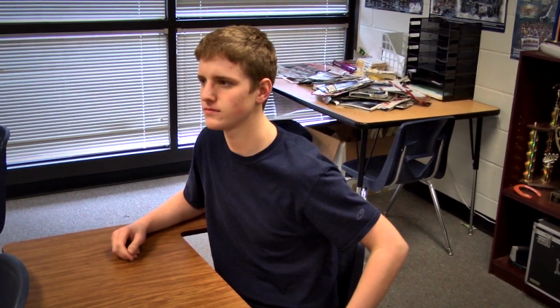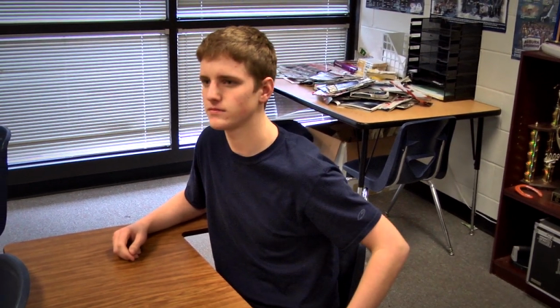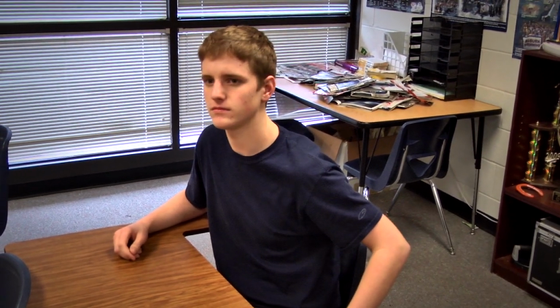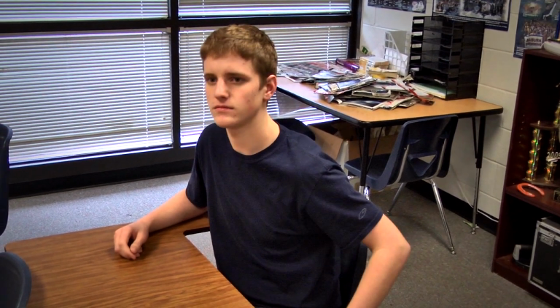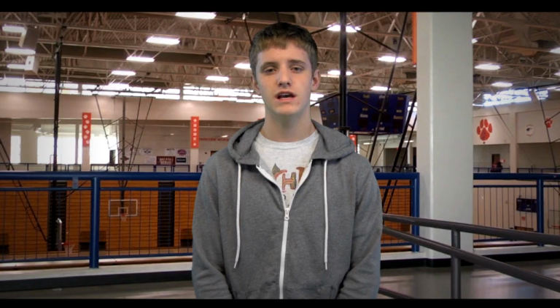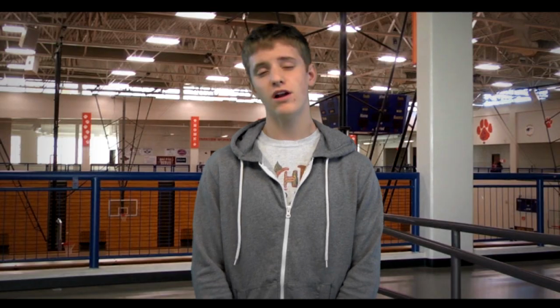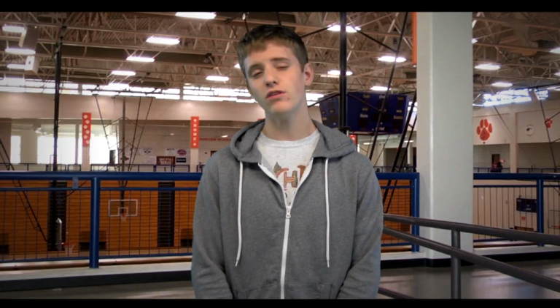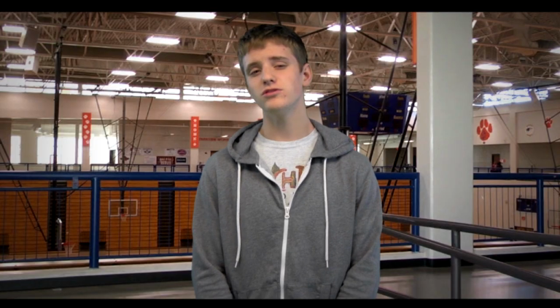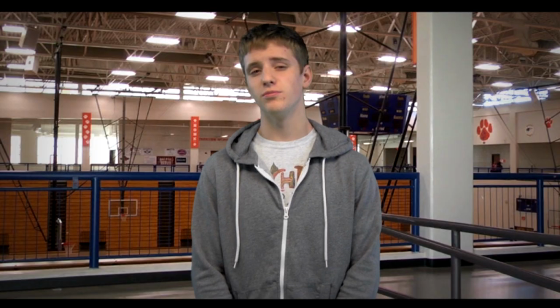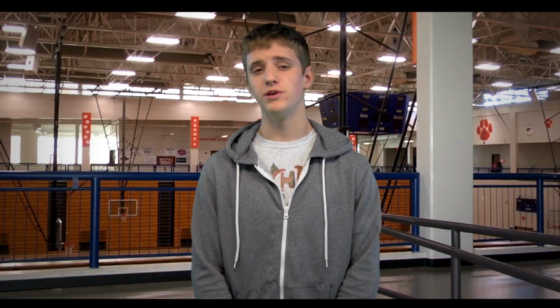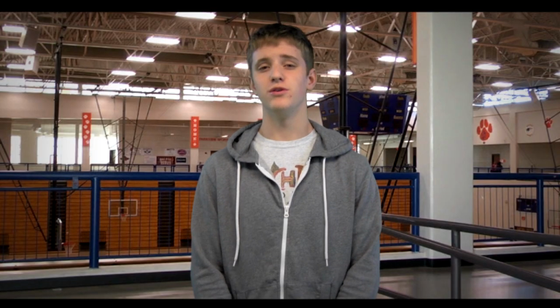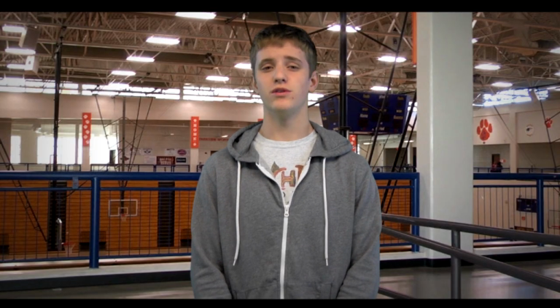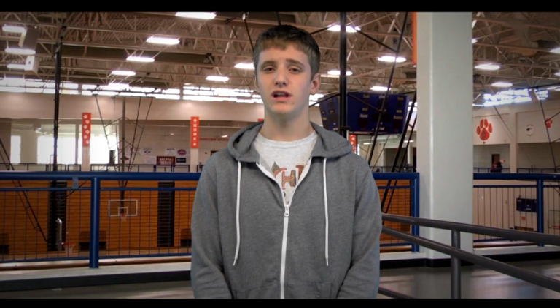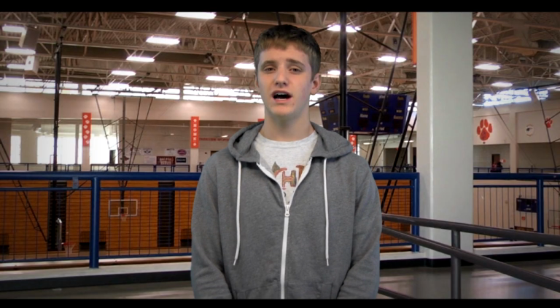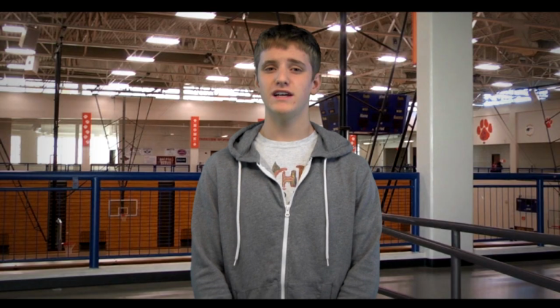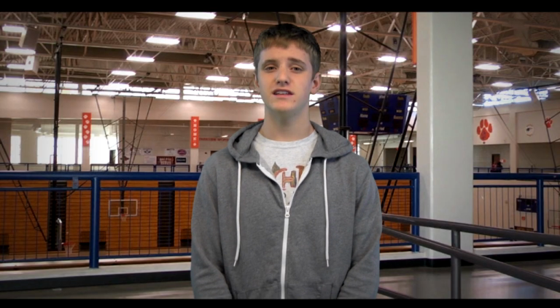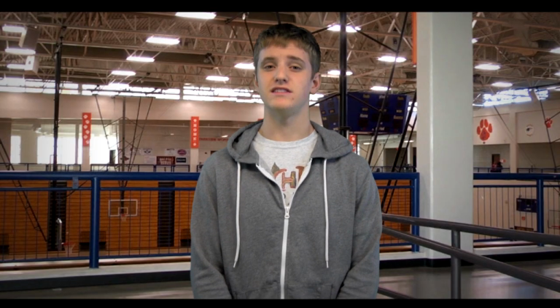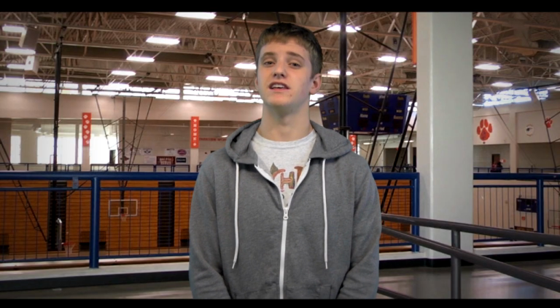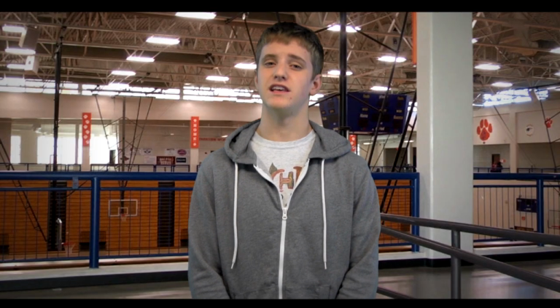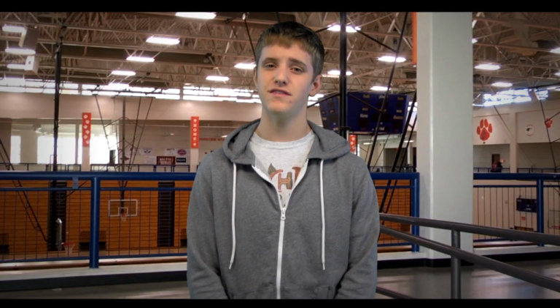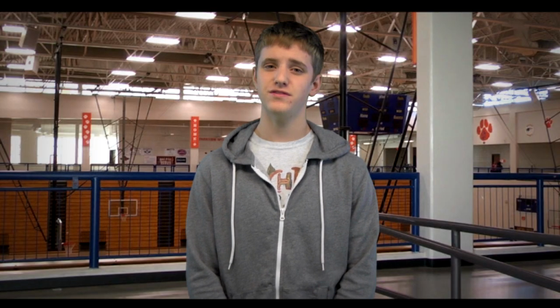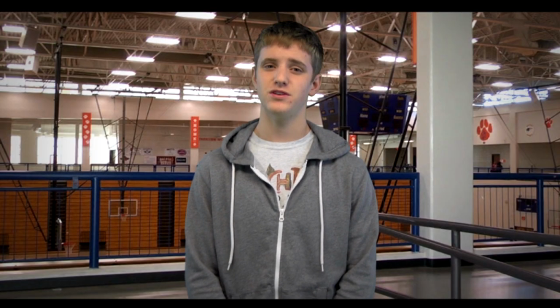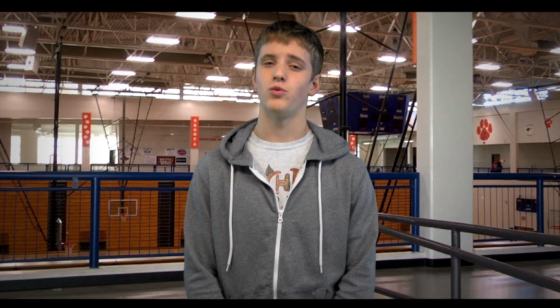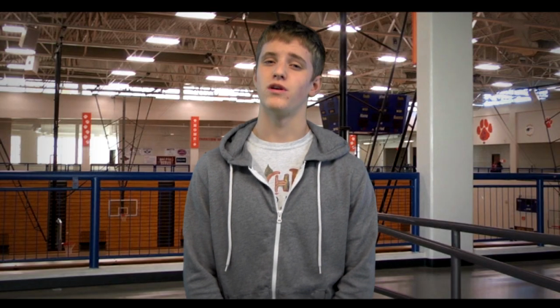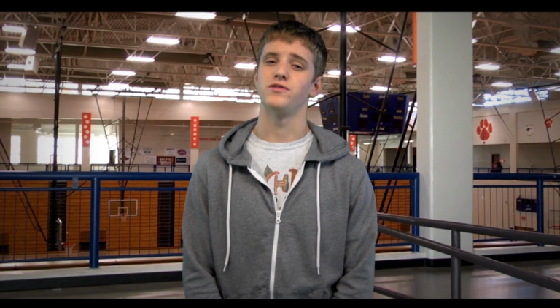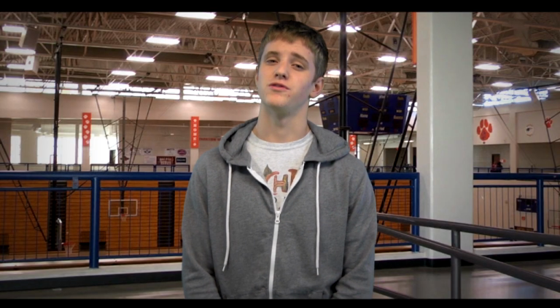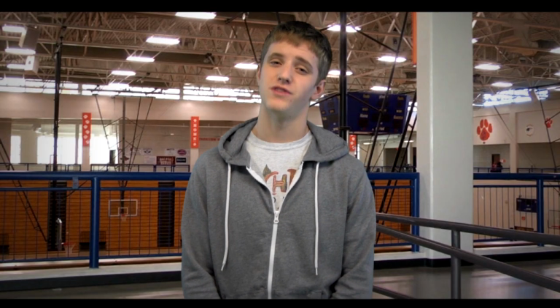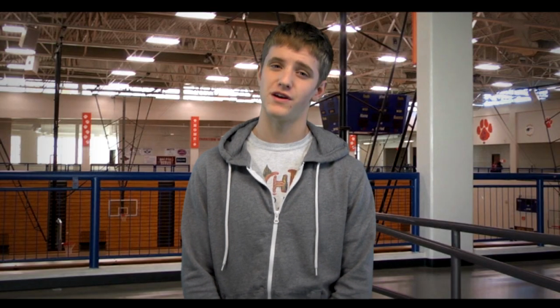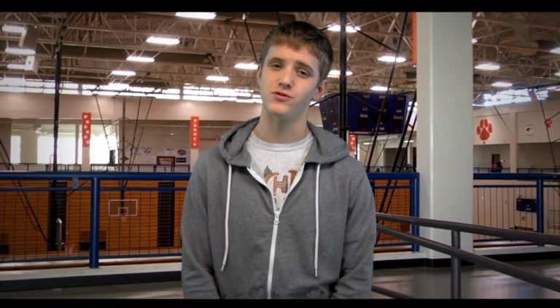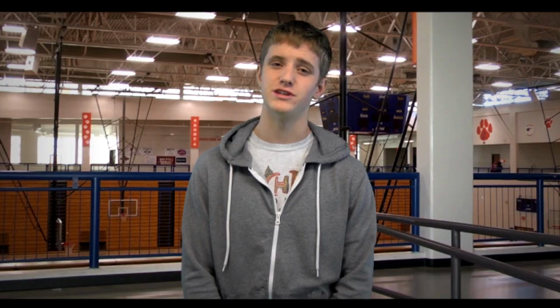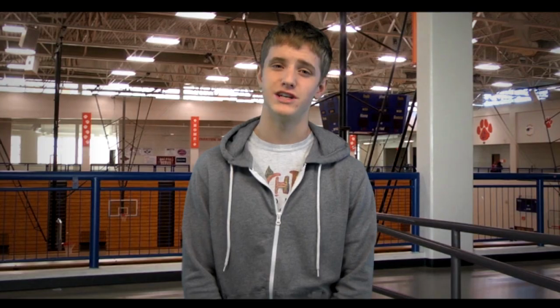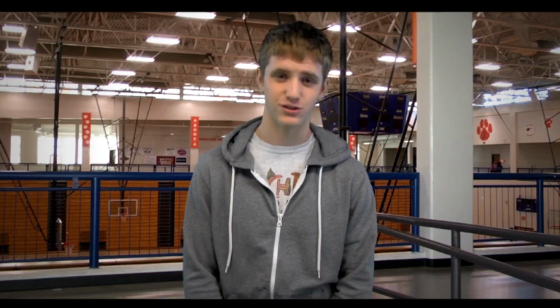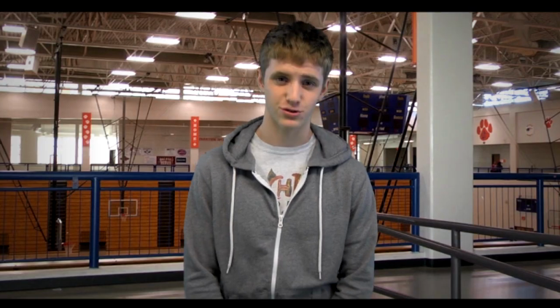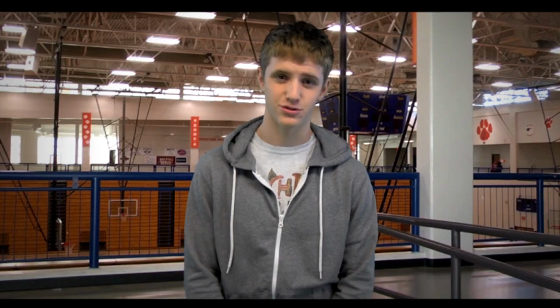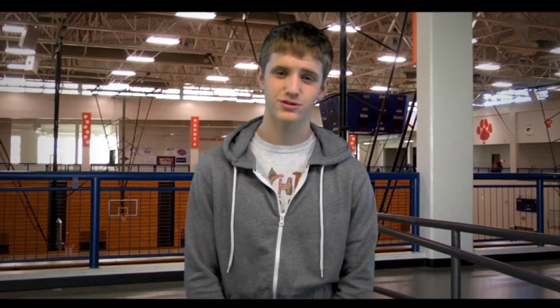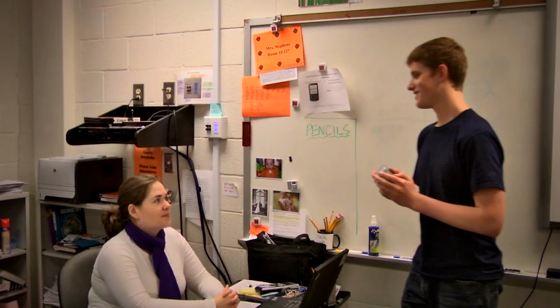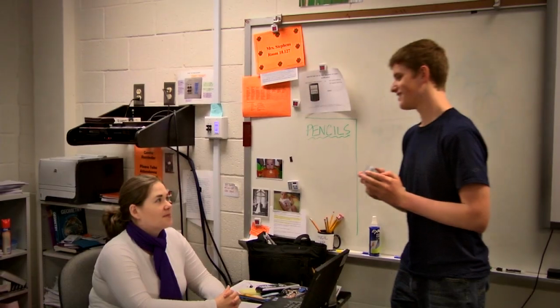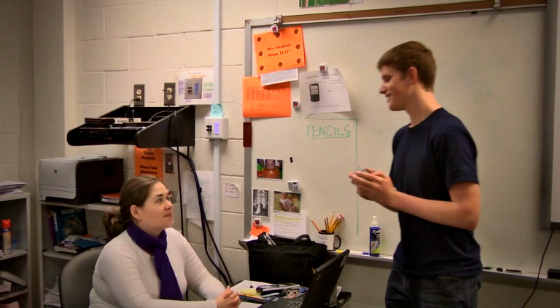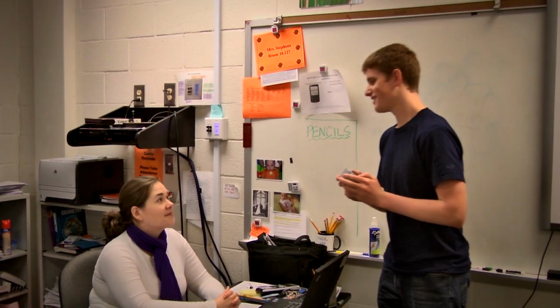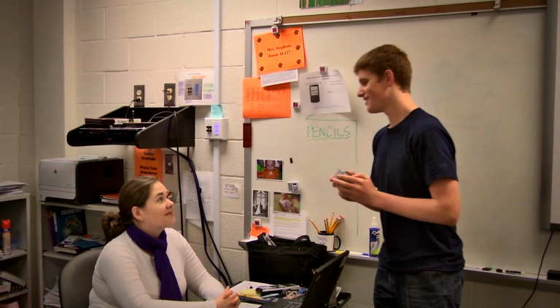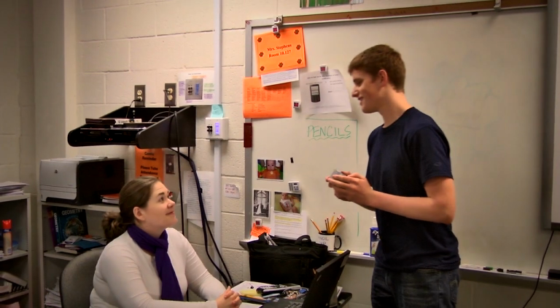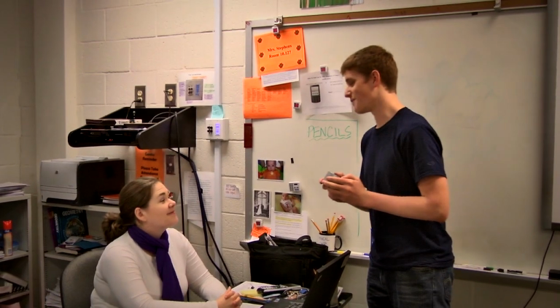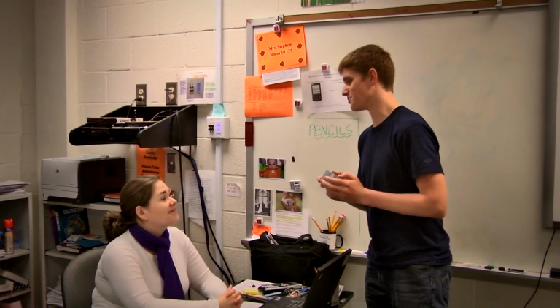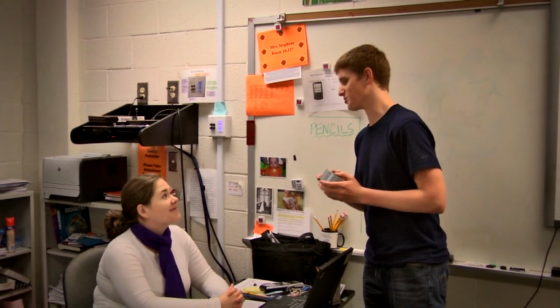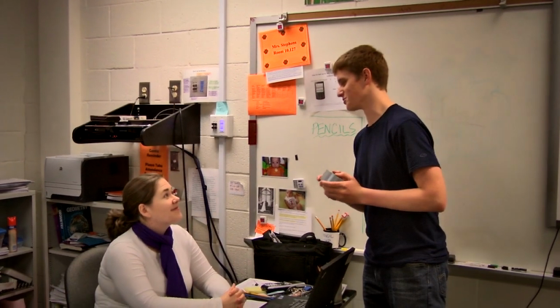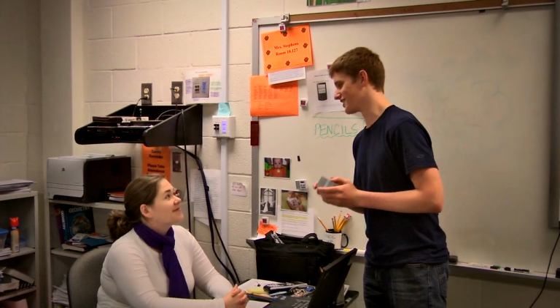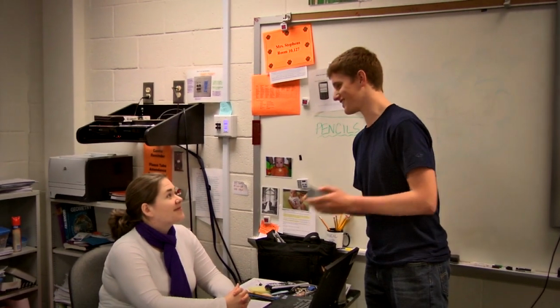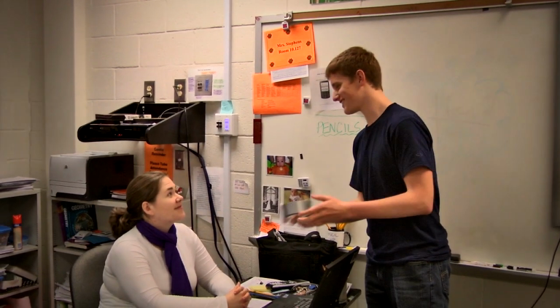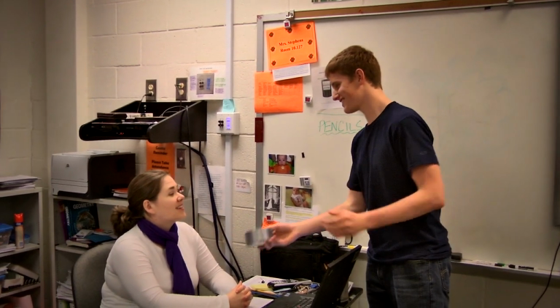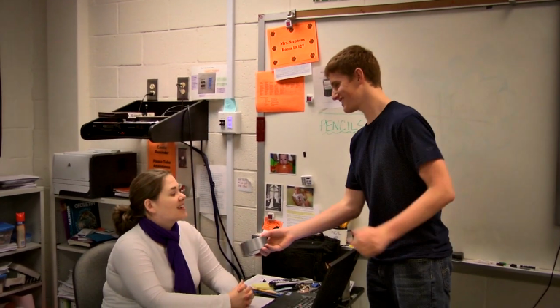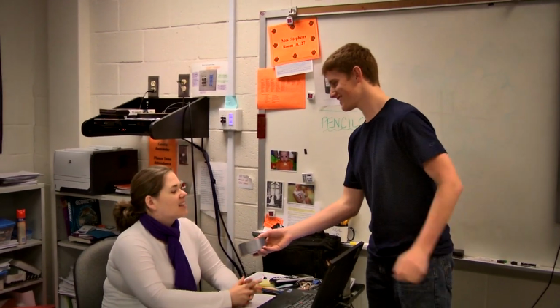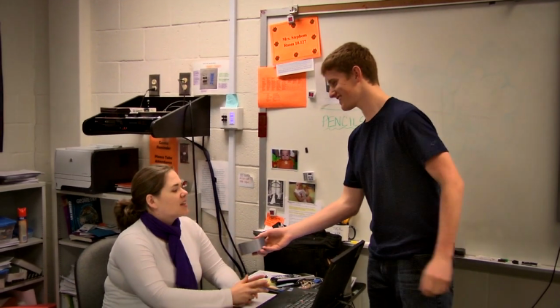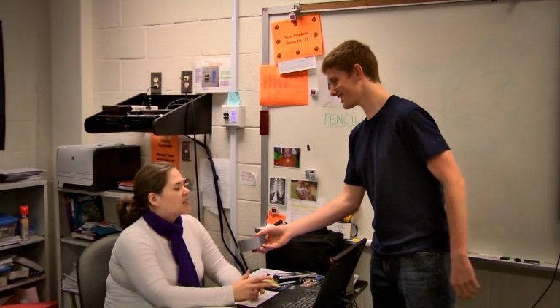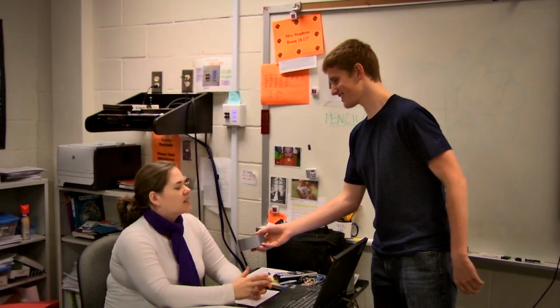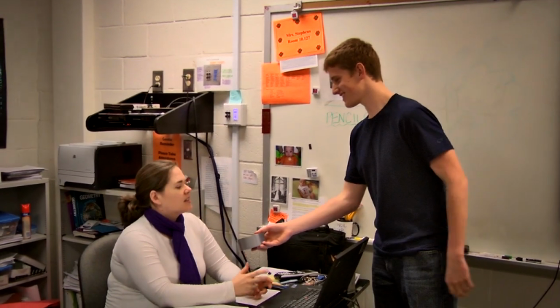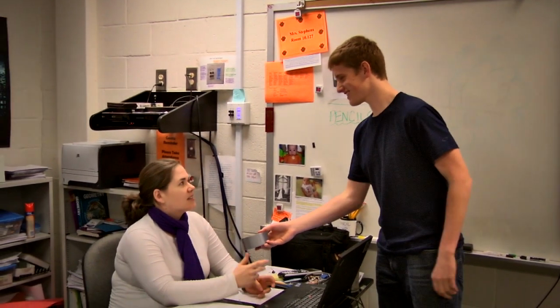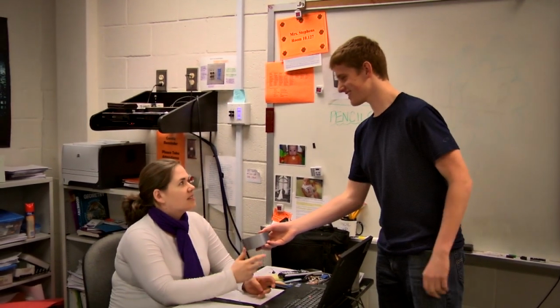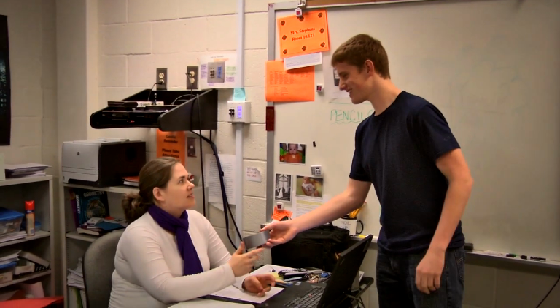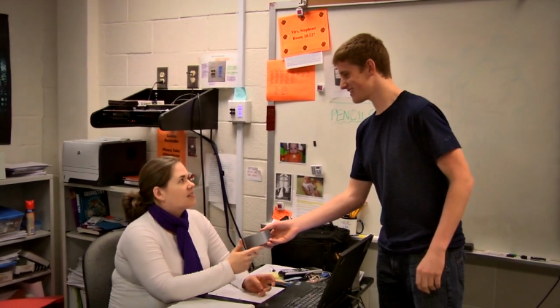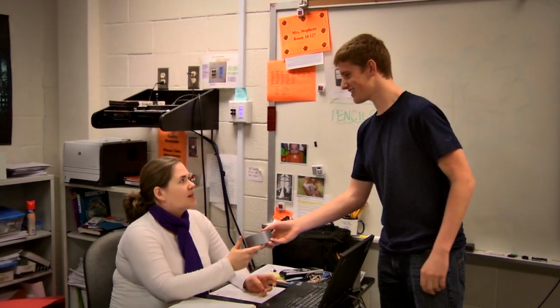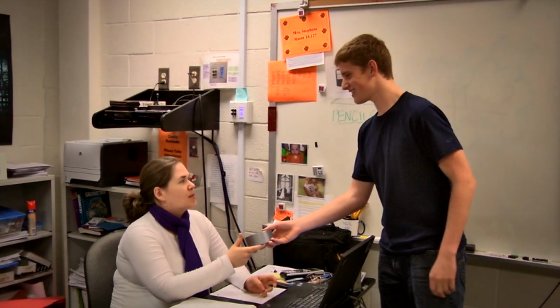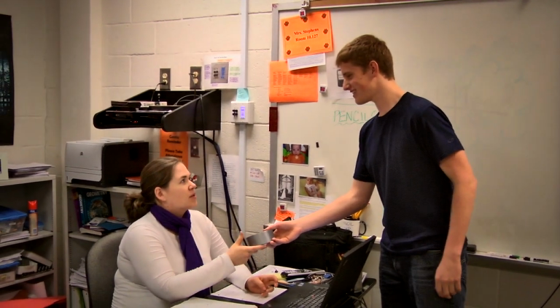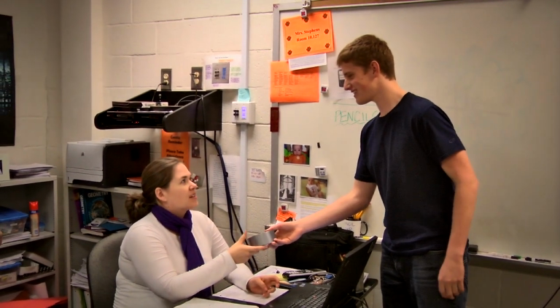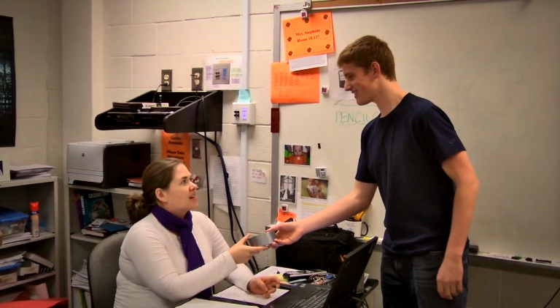It can also be utilized as a gift to one of your favorite teachers. Happy birthday. It's not my birthday.